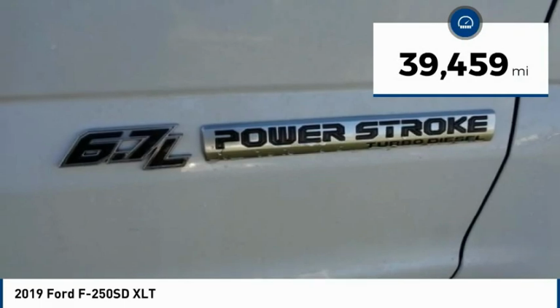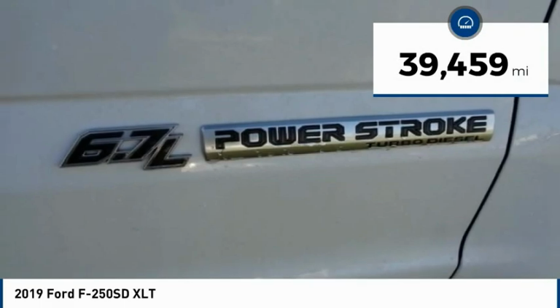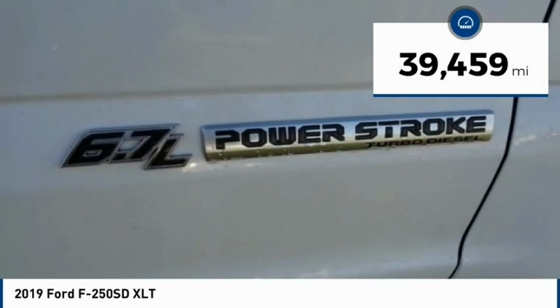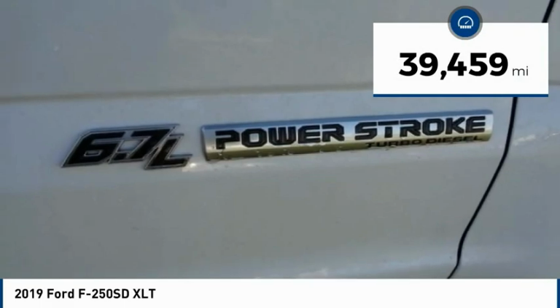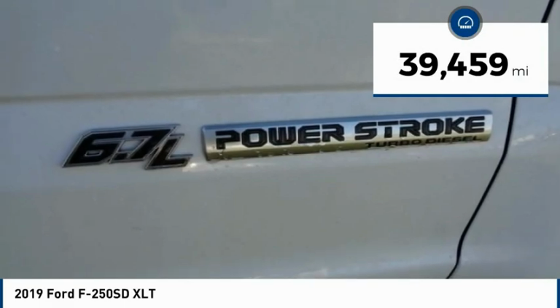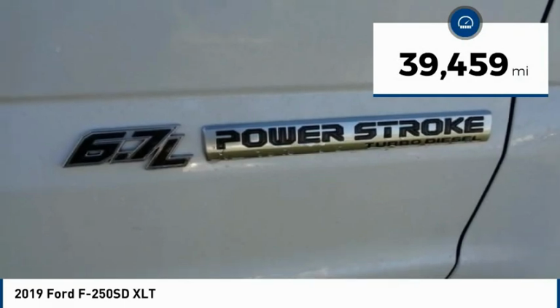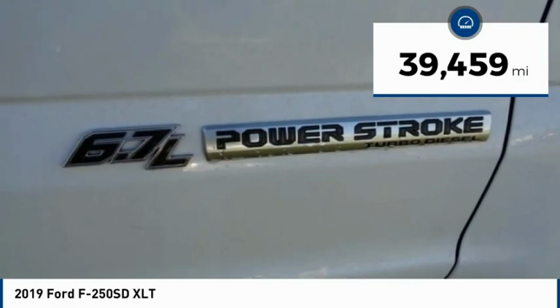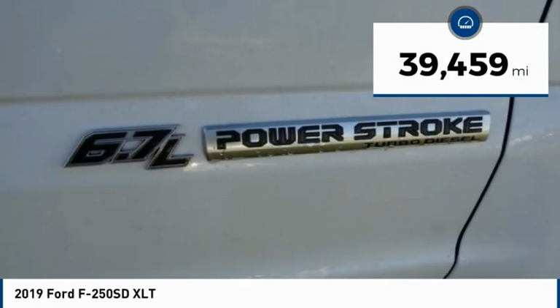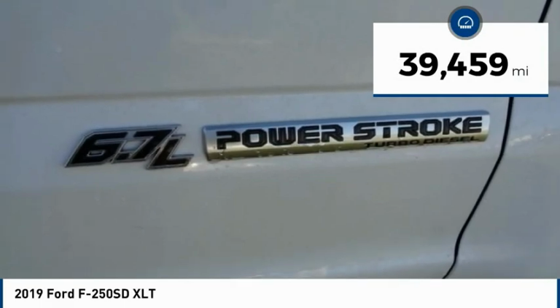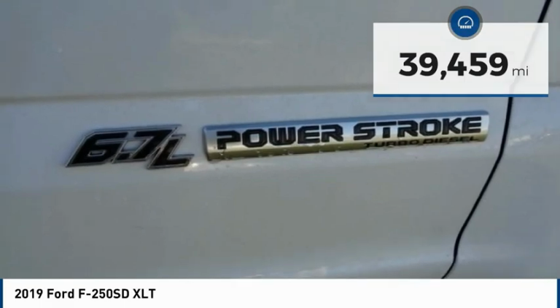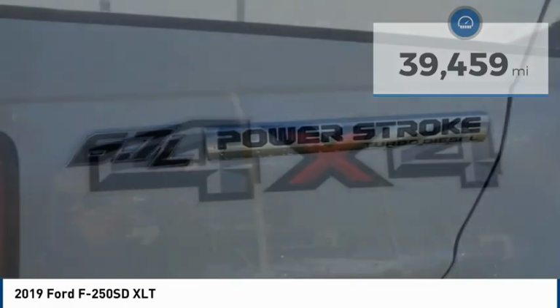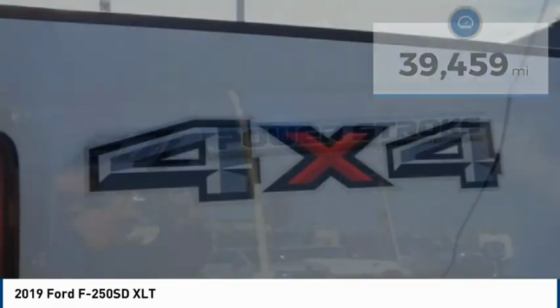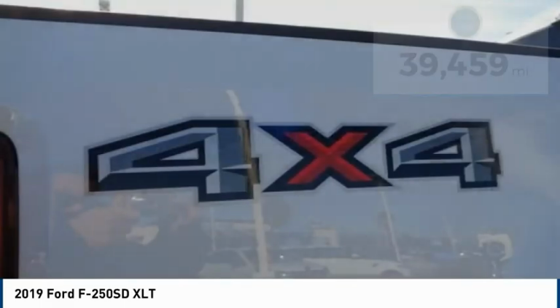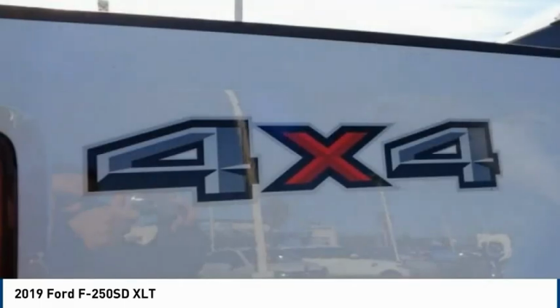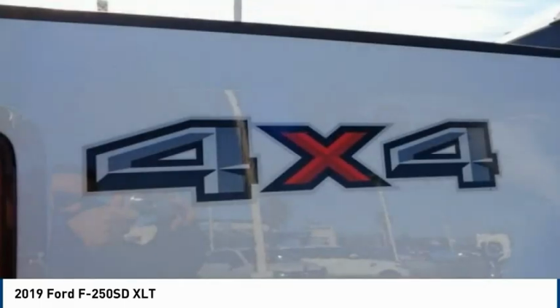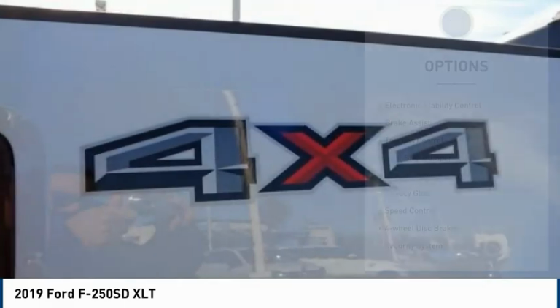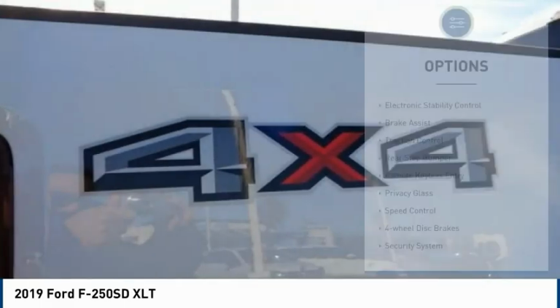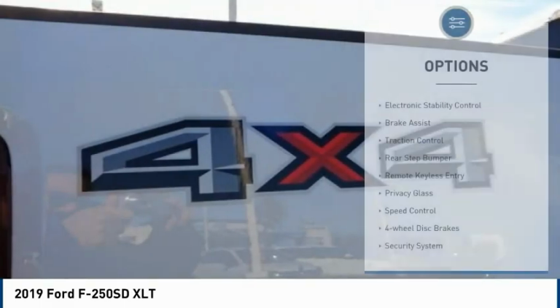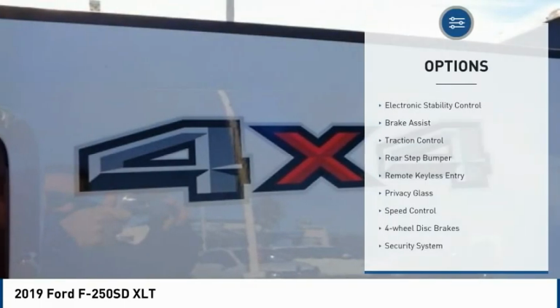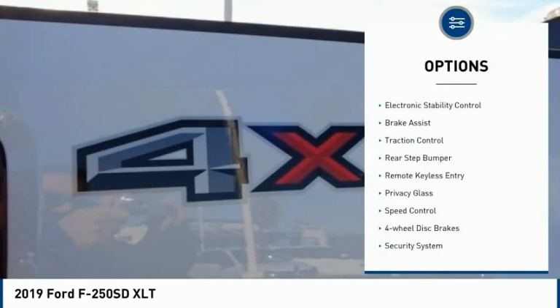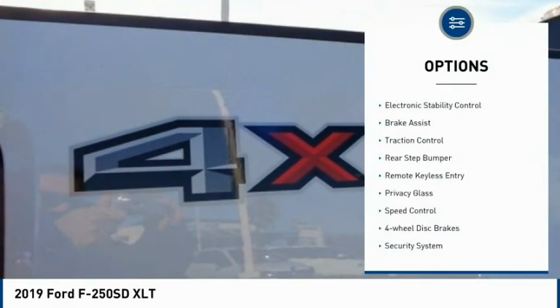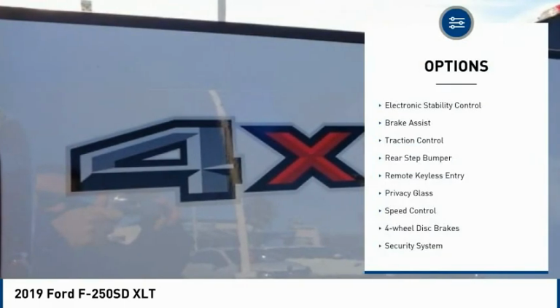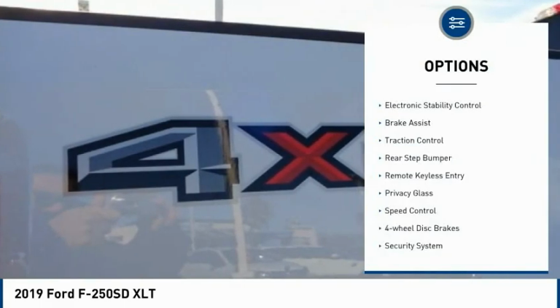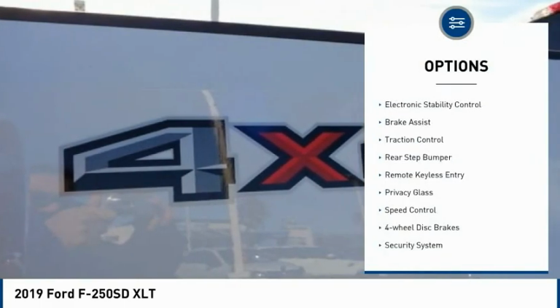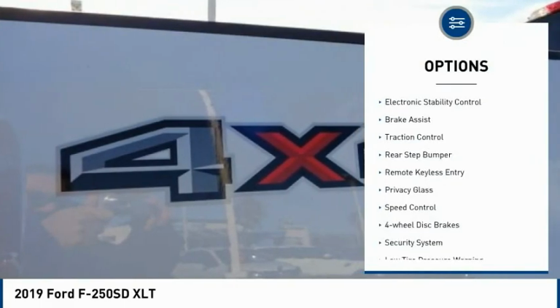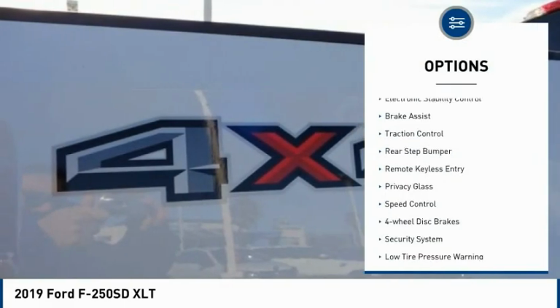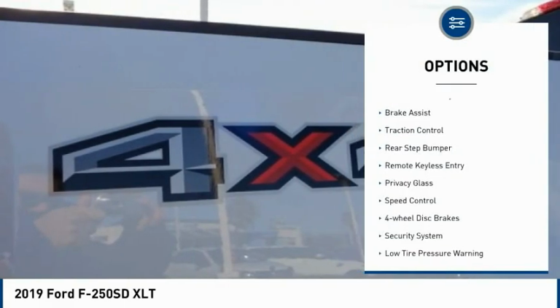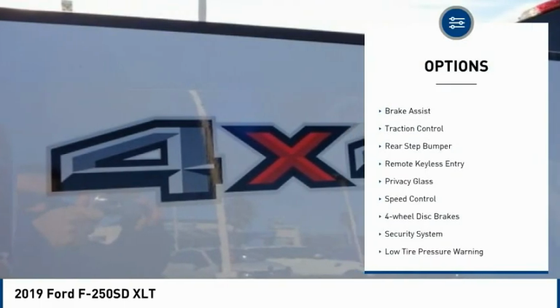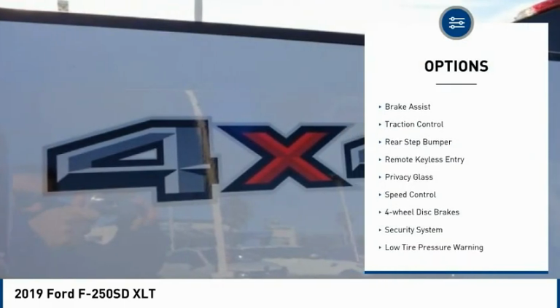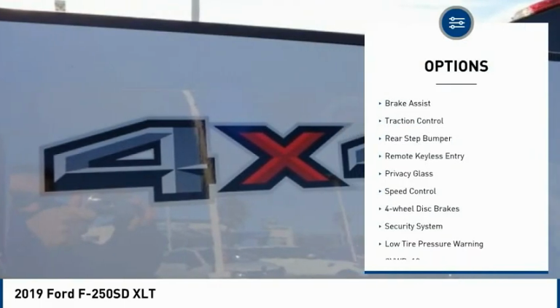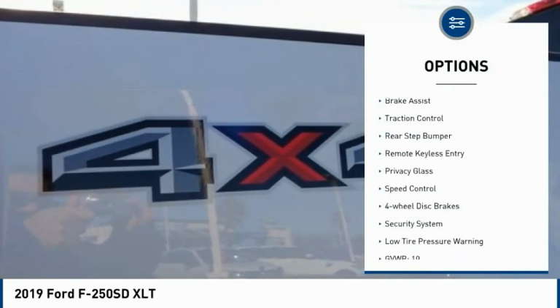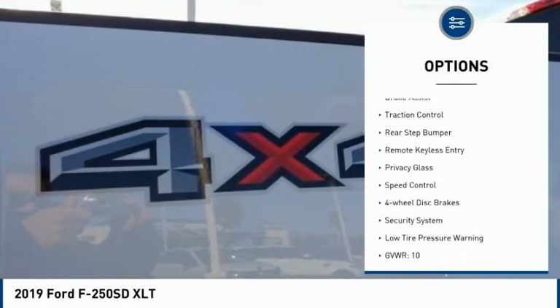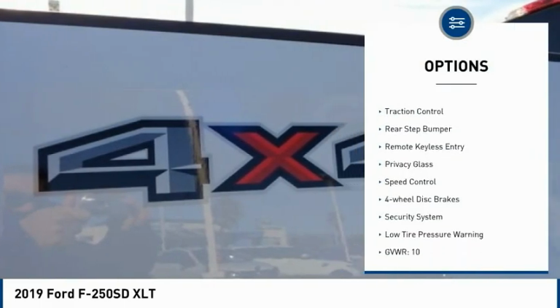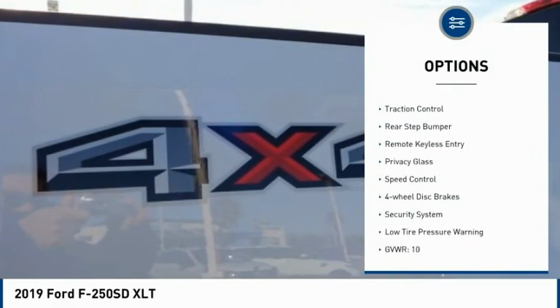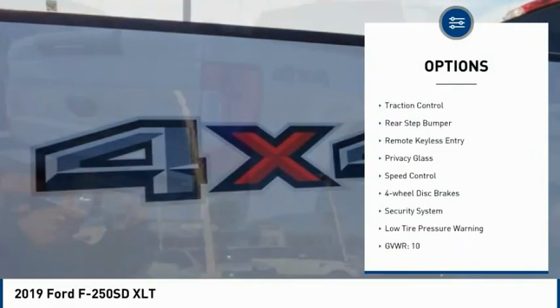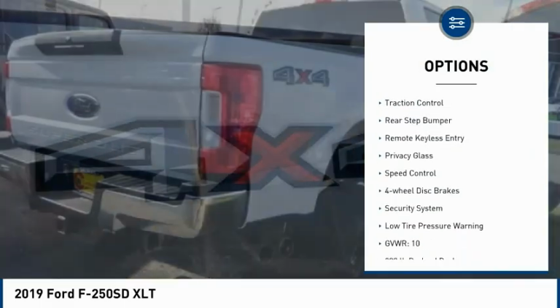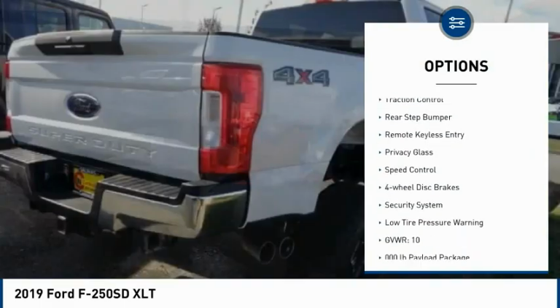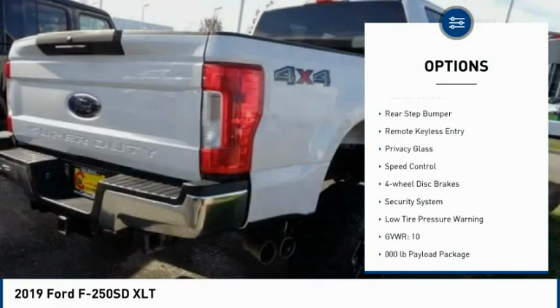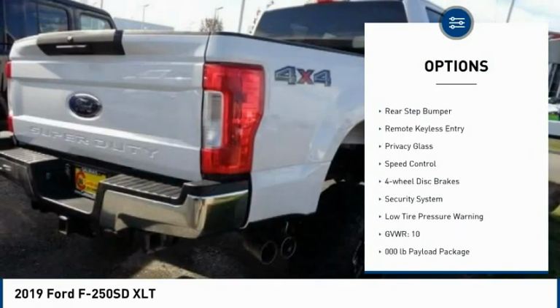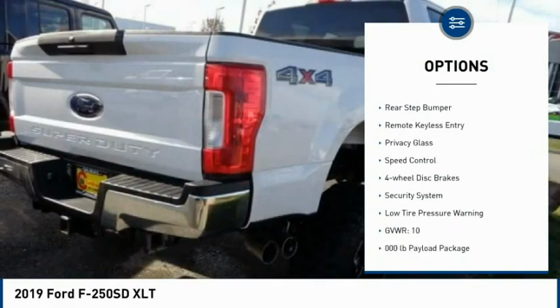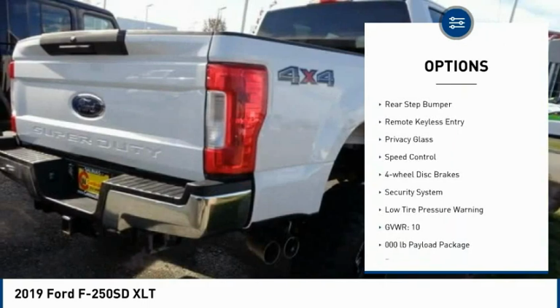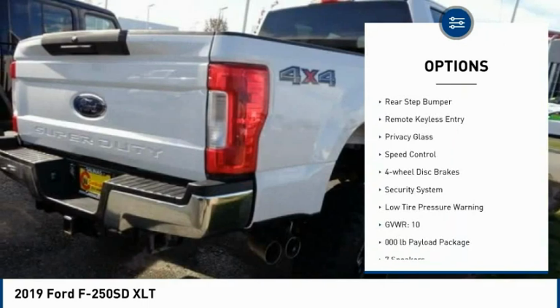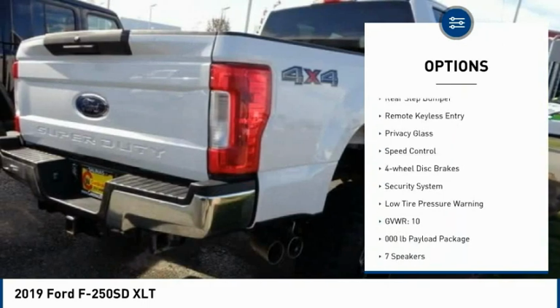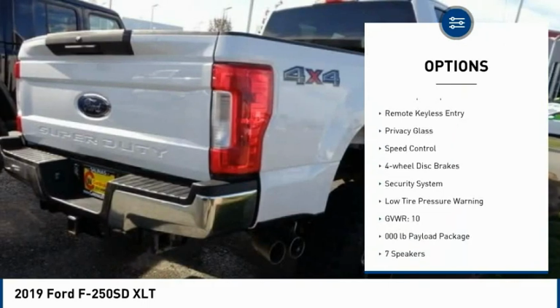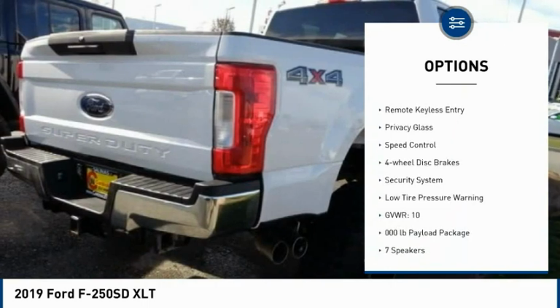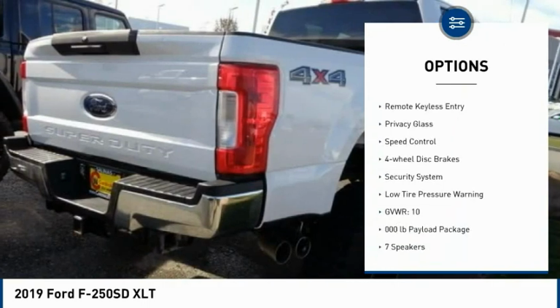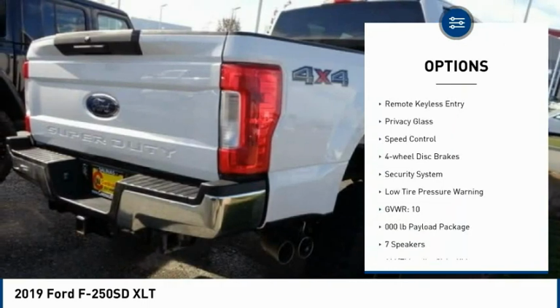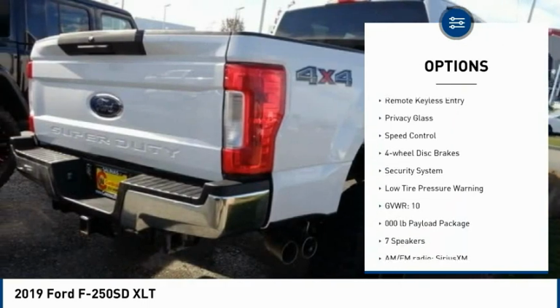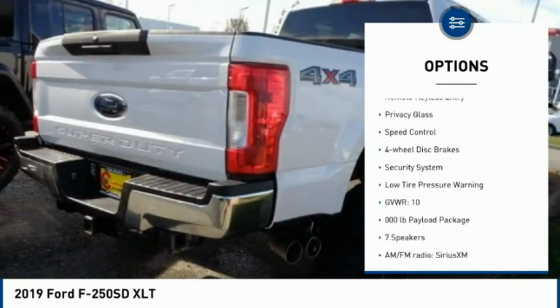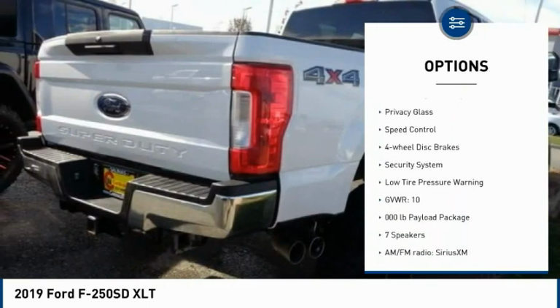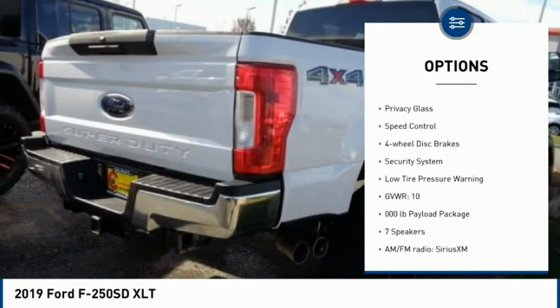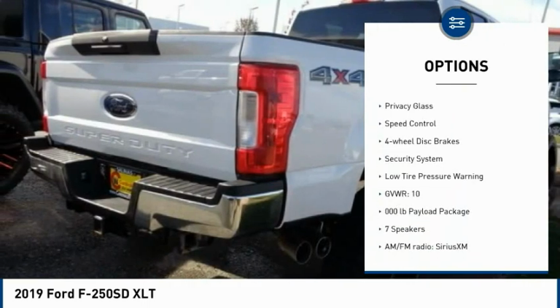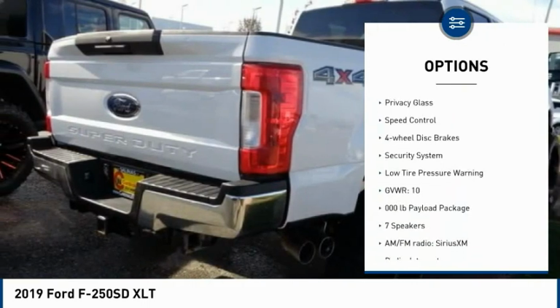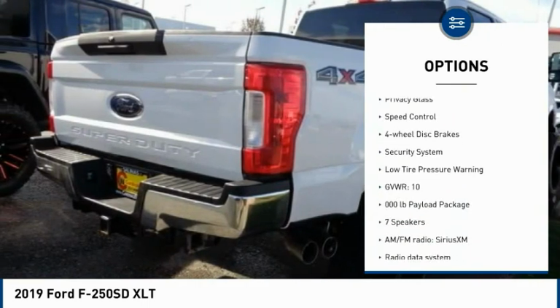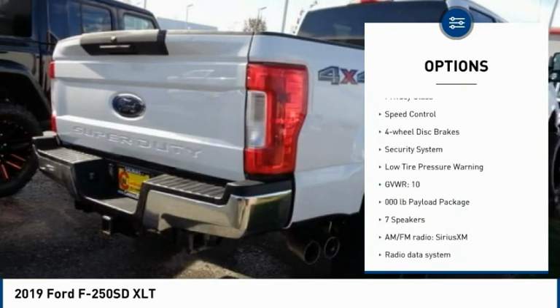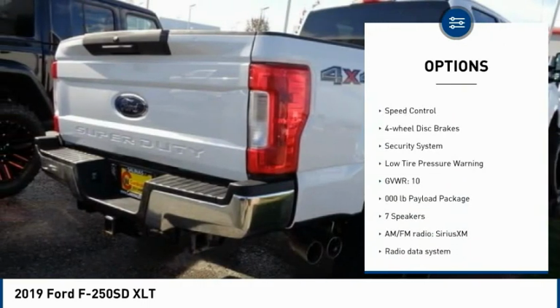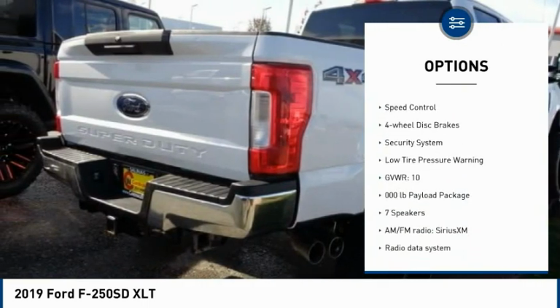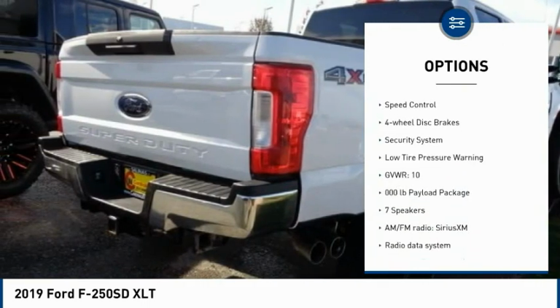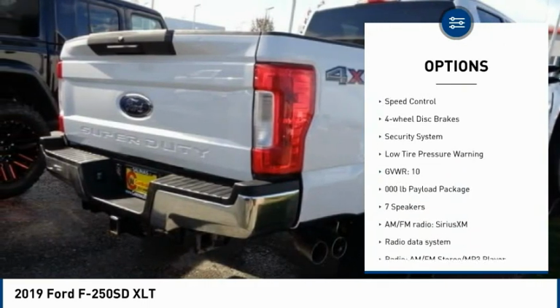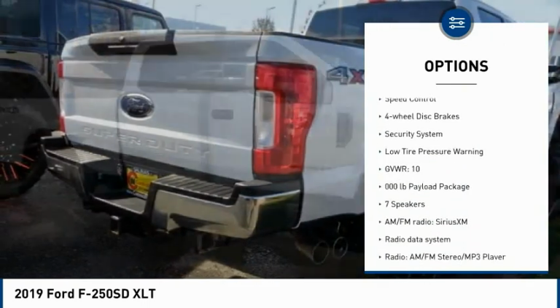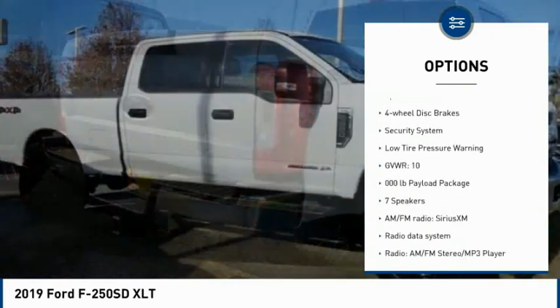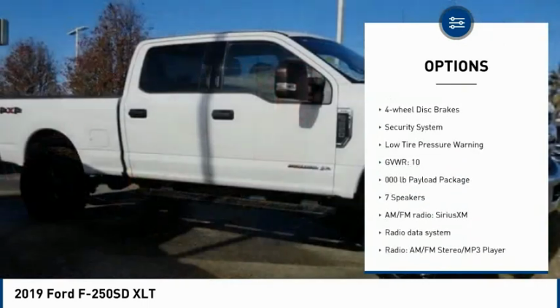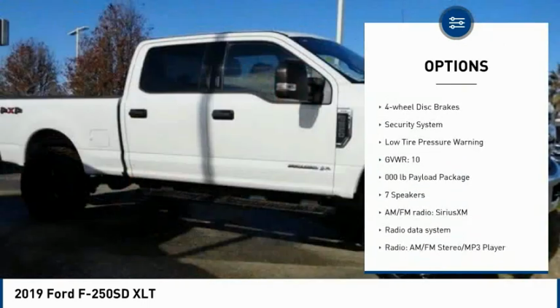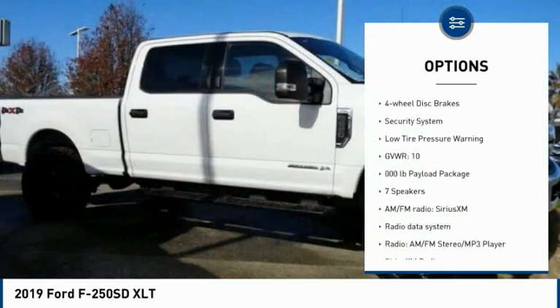Here are some of this vehicle's great options: electronic stability control, brake assist, traction control, and rear step bumper.